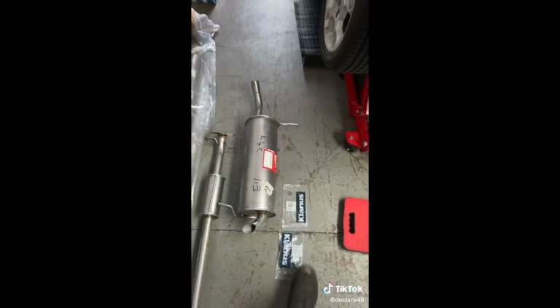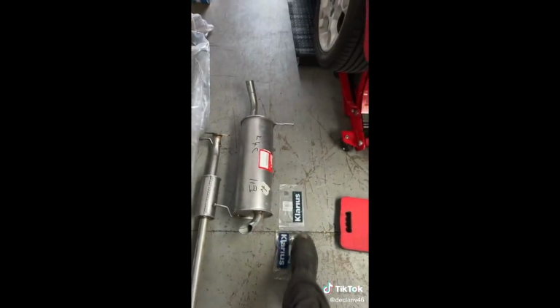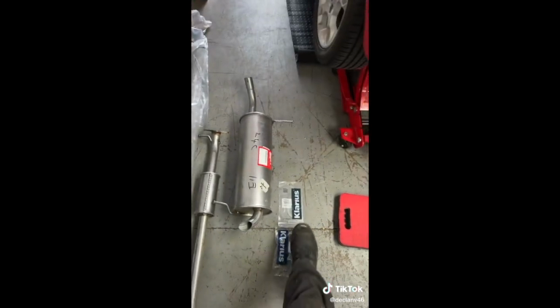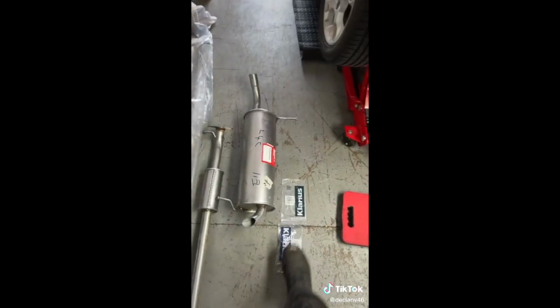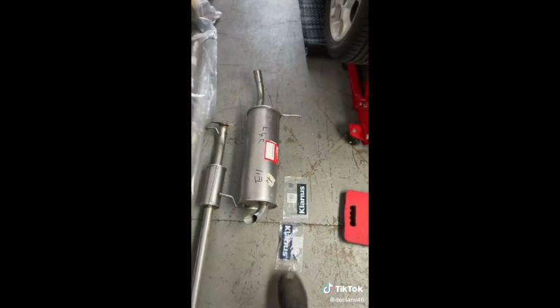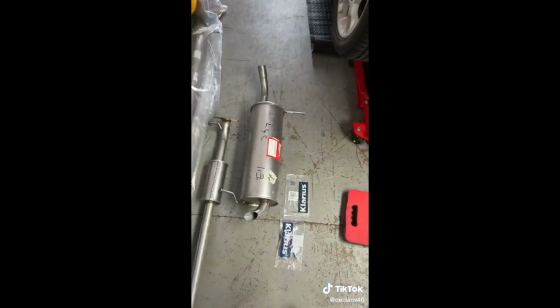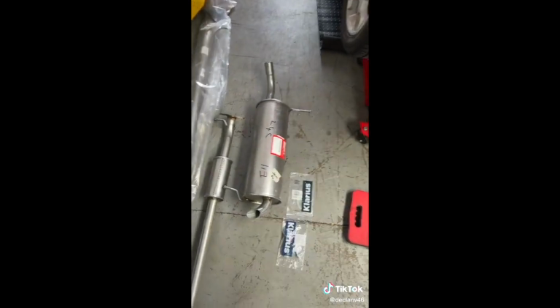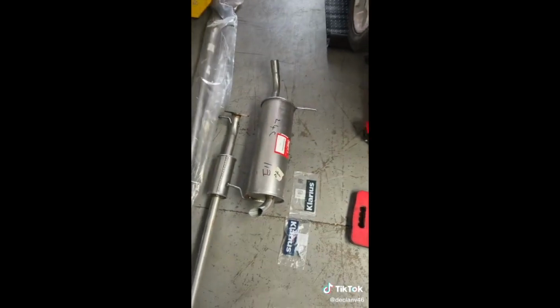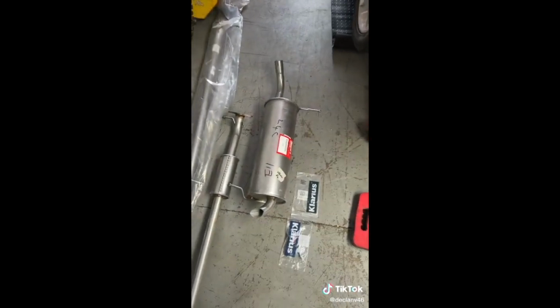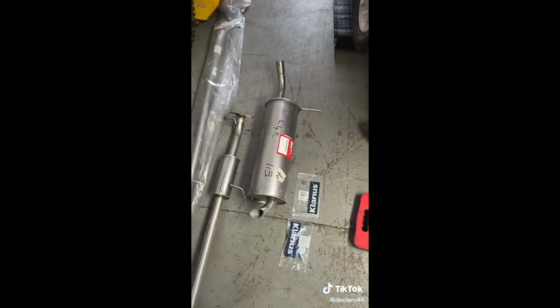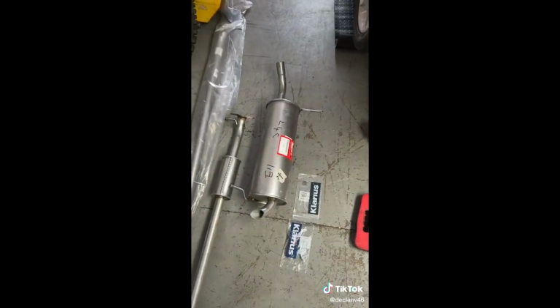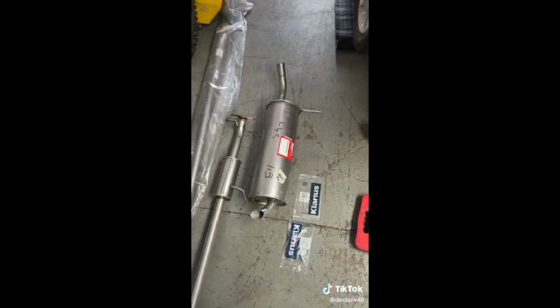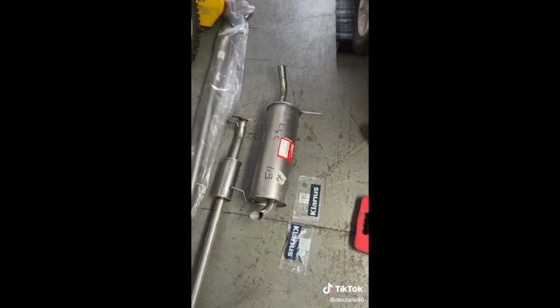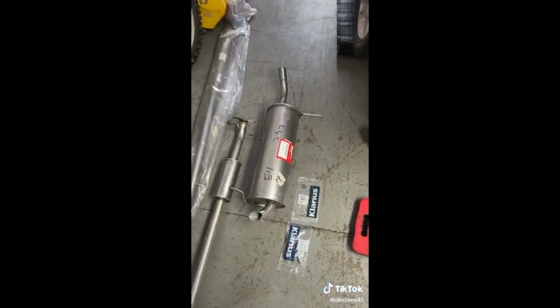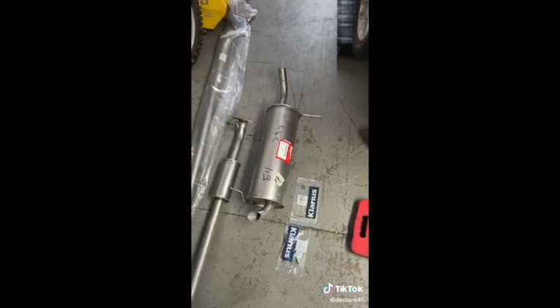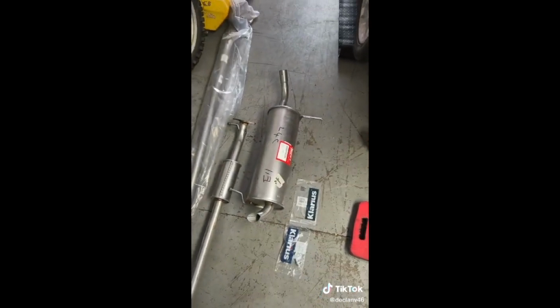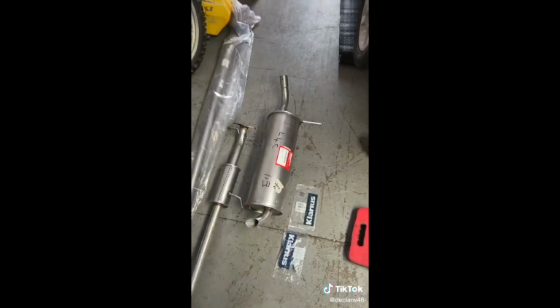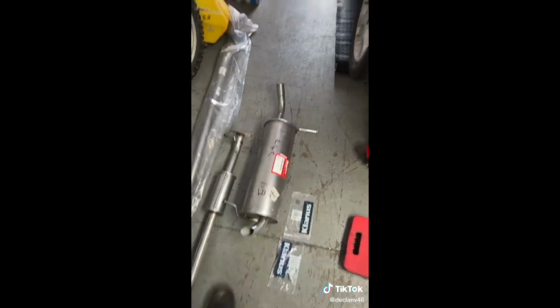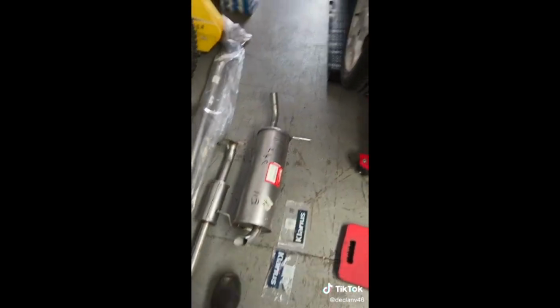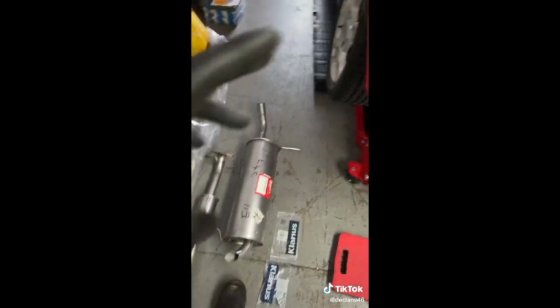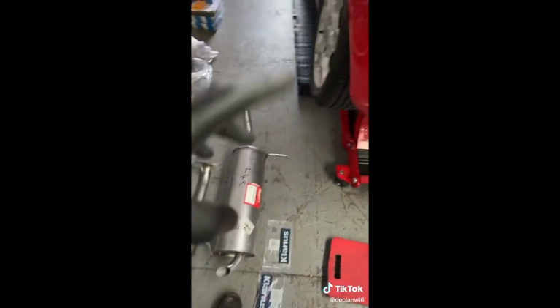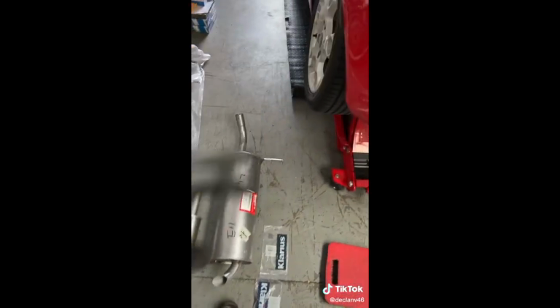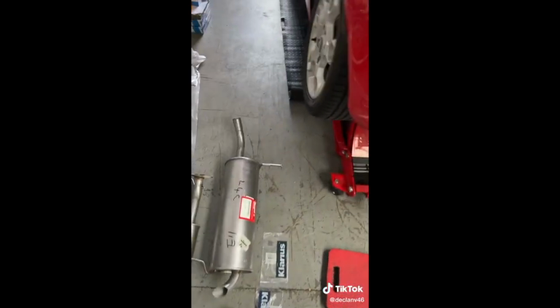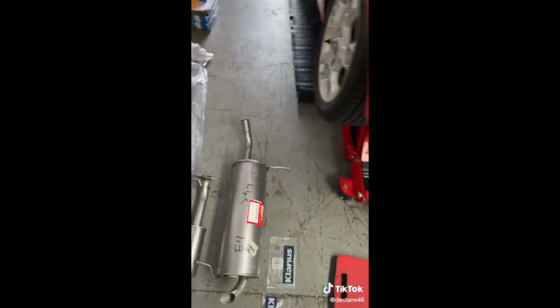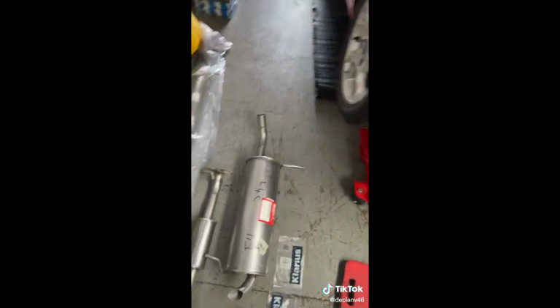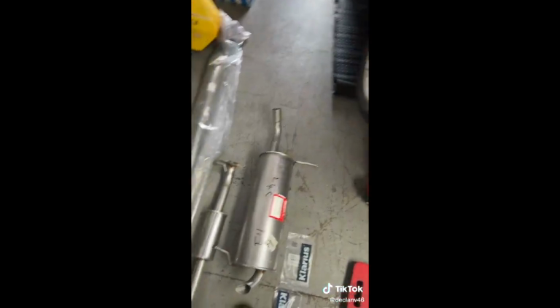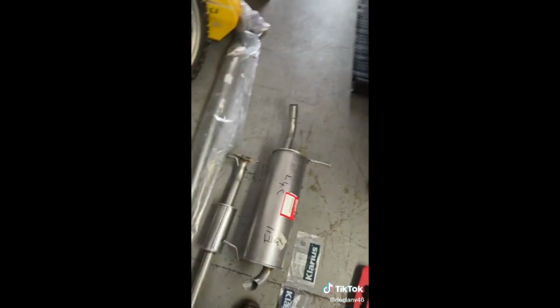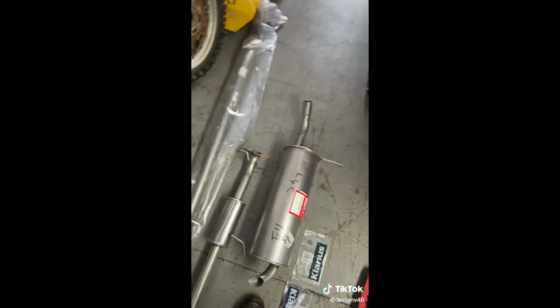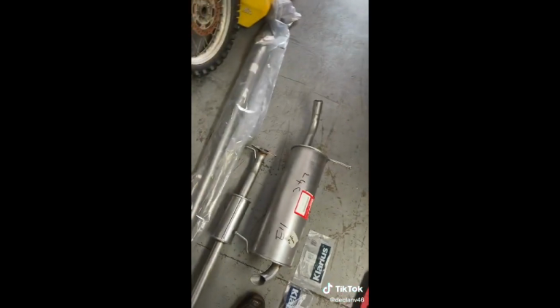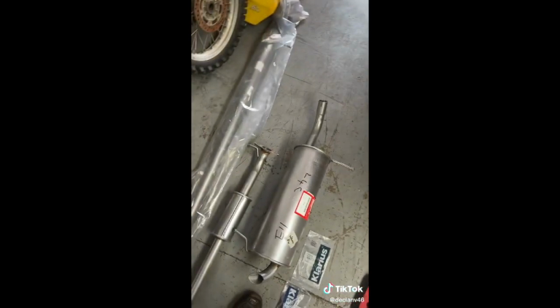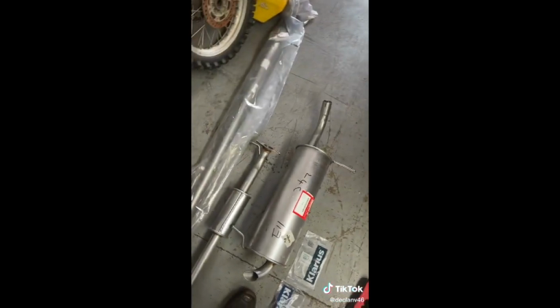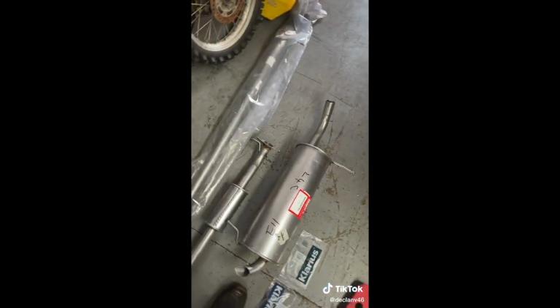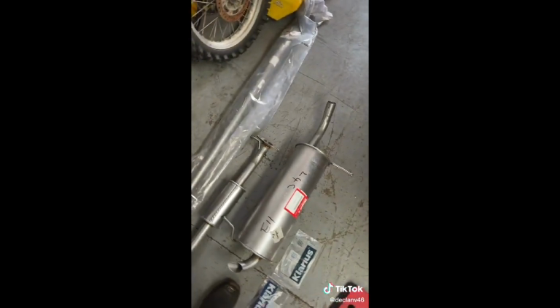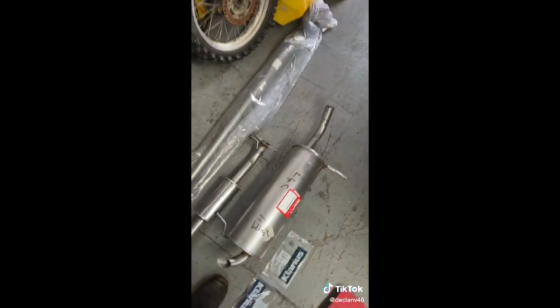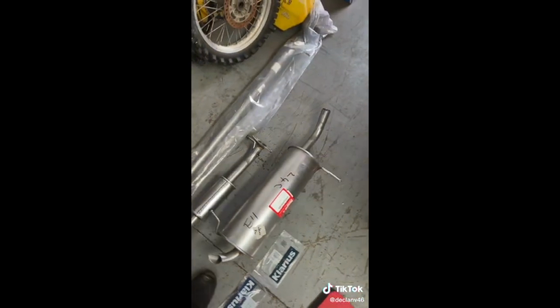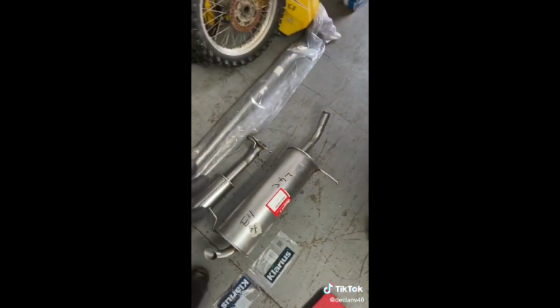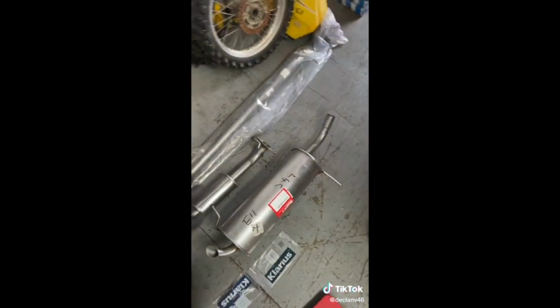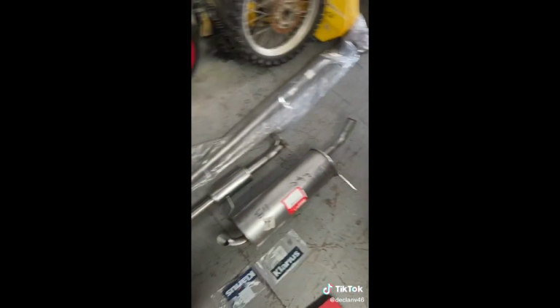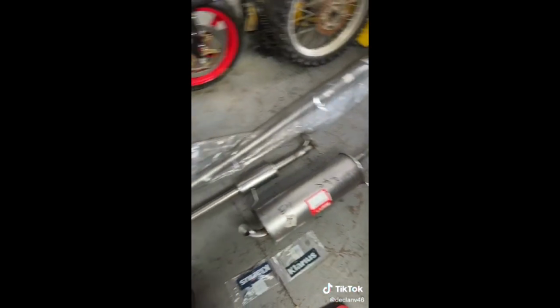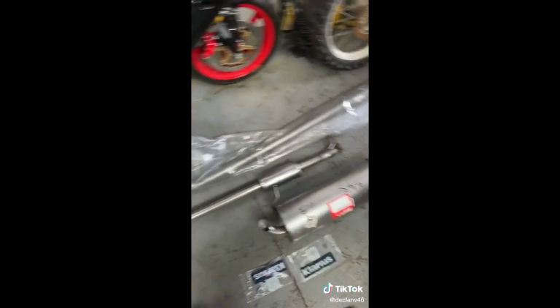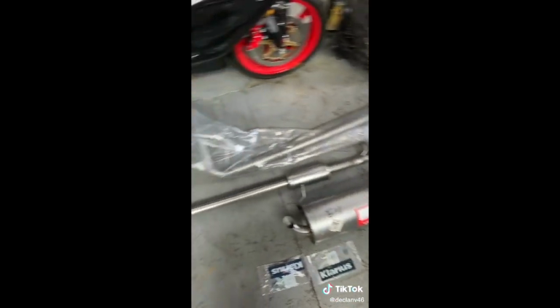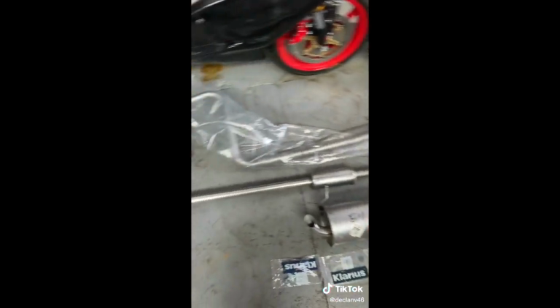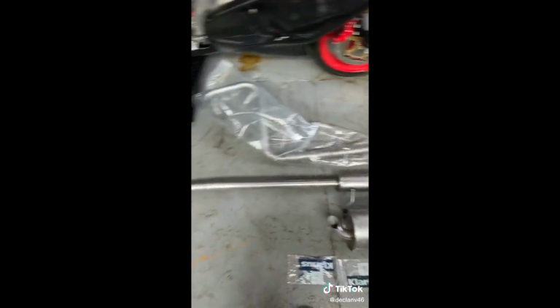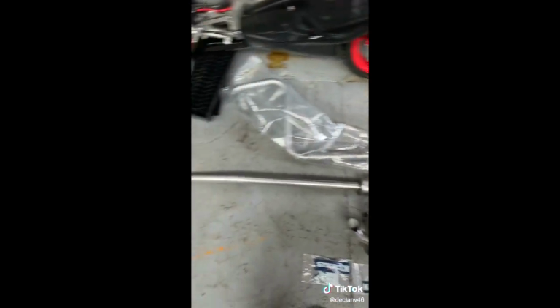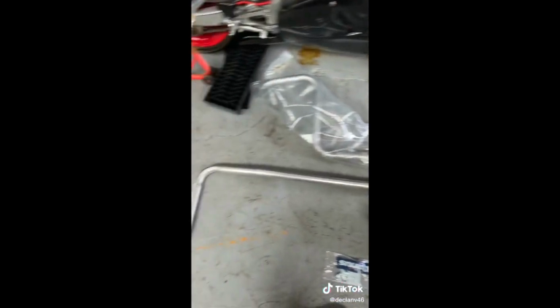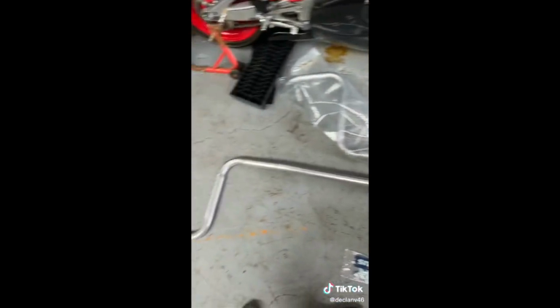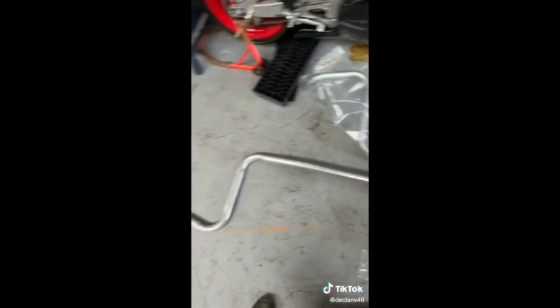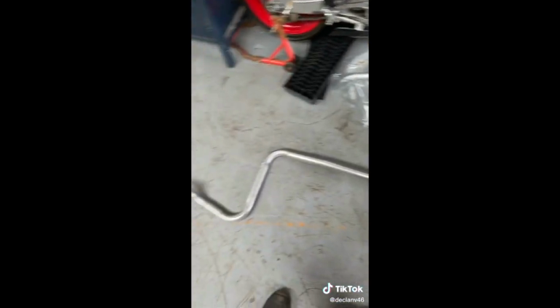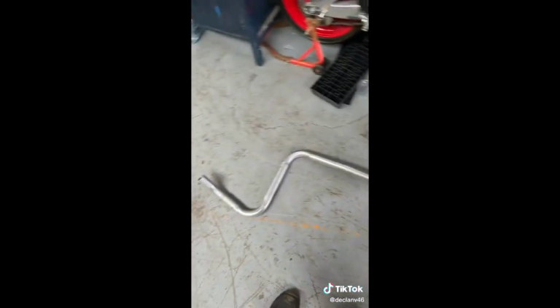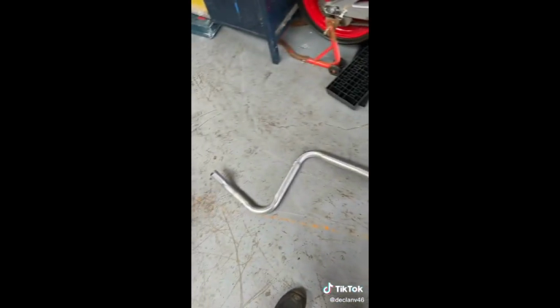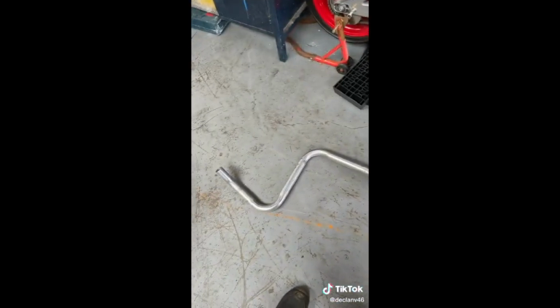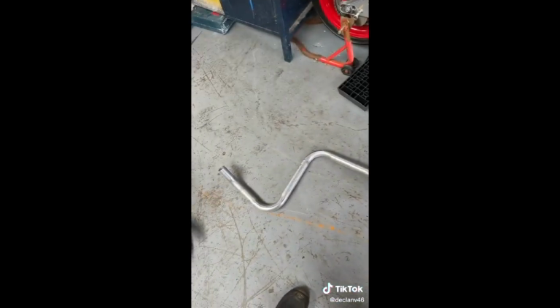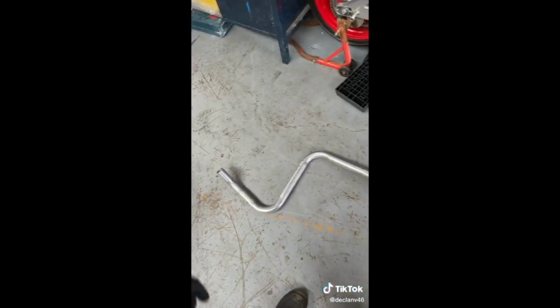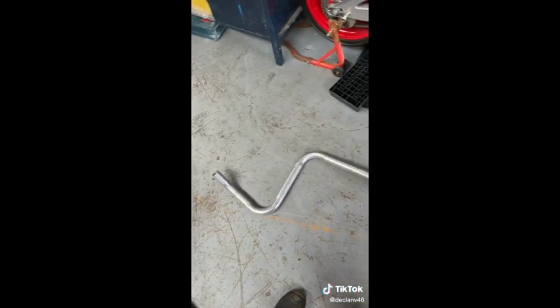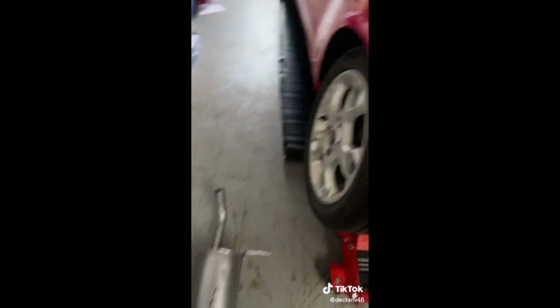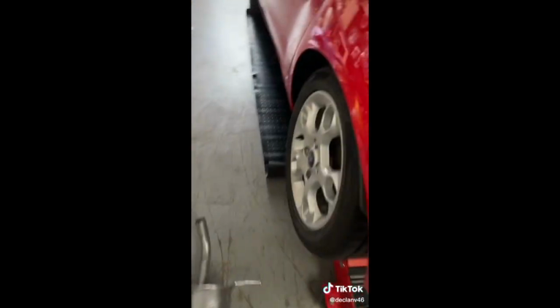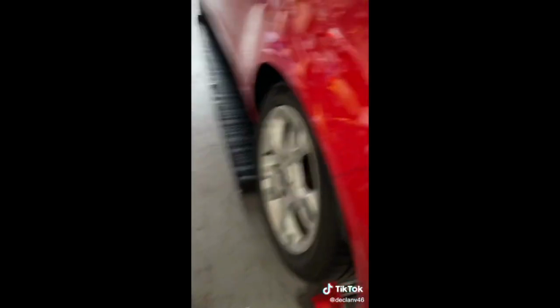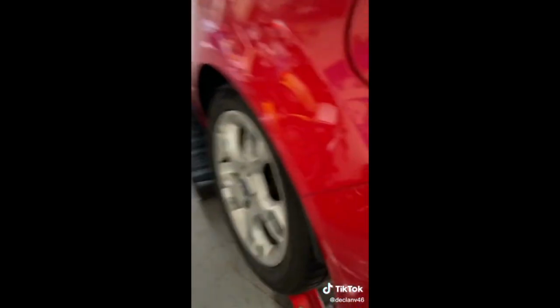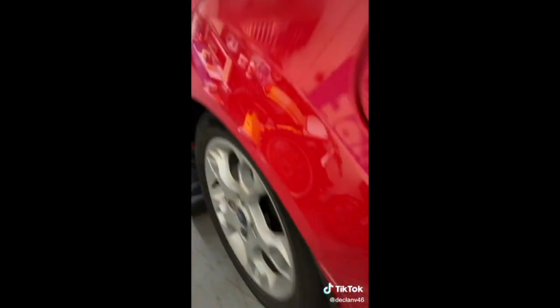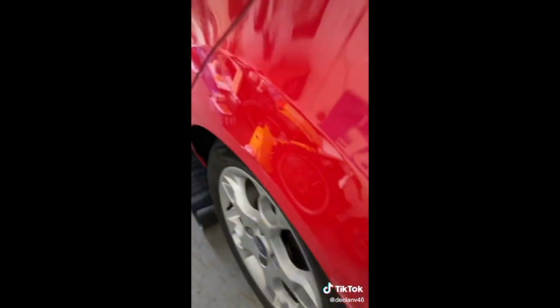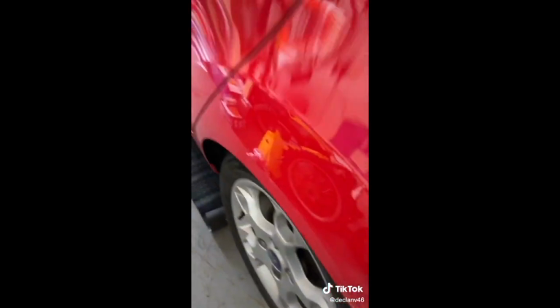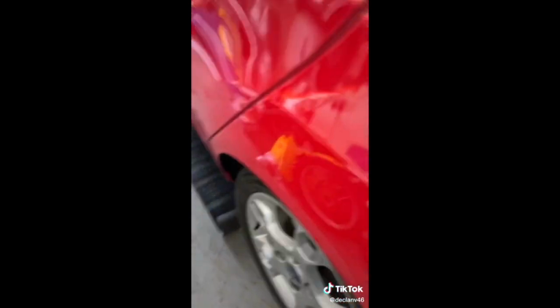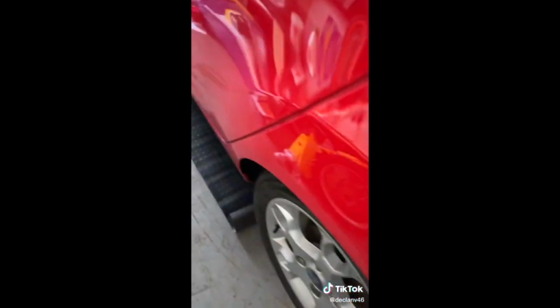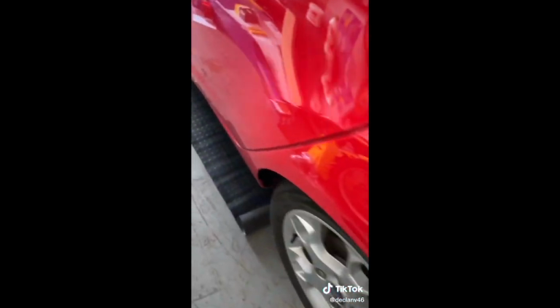I've got the gaskets and the clamps as well. It's a one-piece exhaust which is on the car from factory - obviously it's a two-piece replacement, because you've got to cut it off or drop the back axle out.